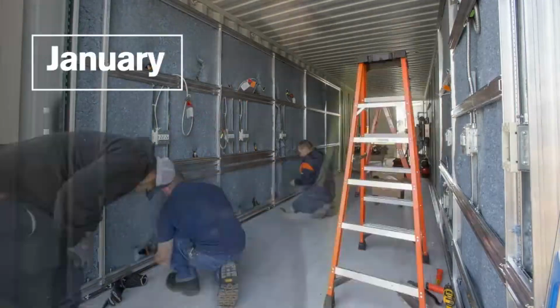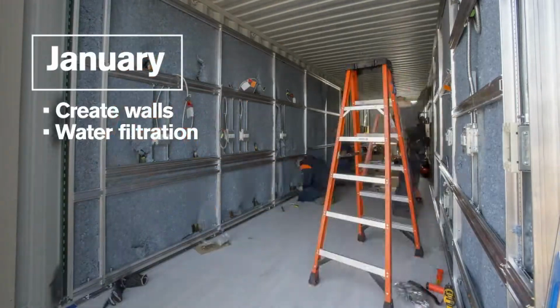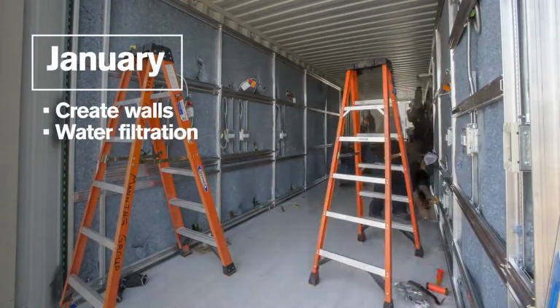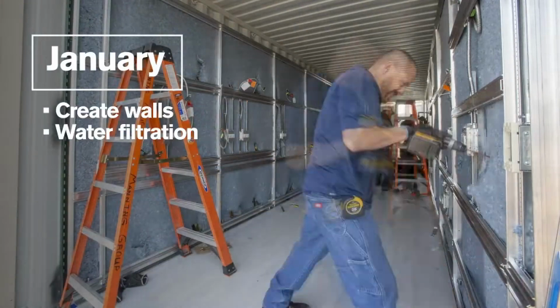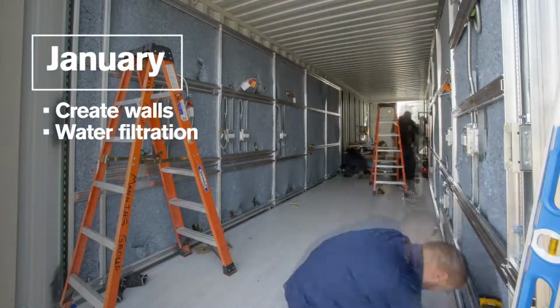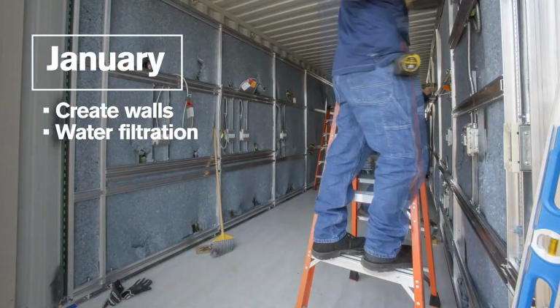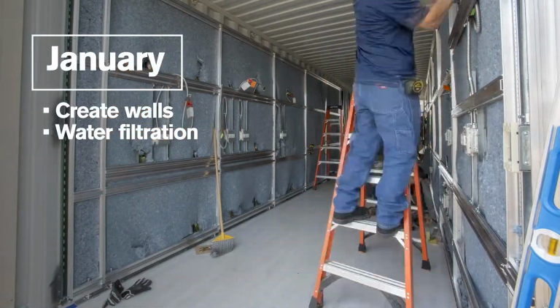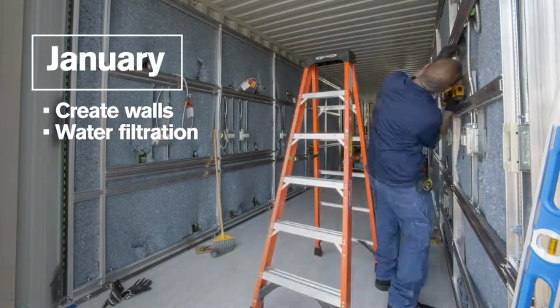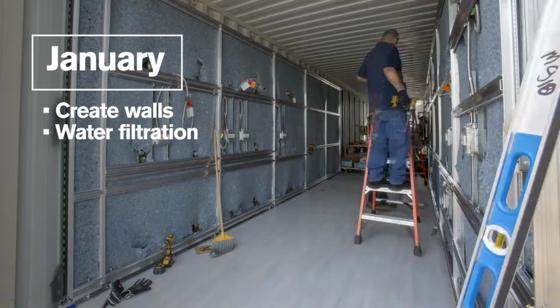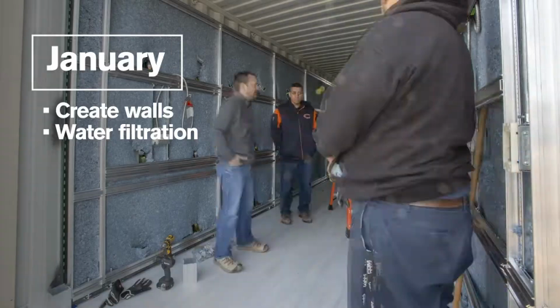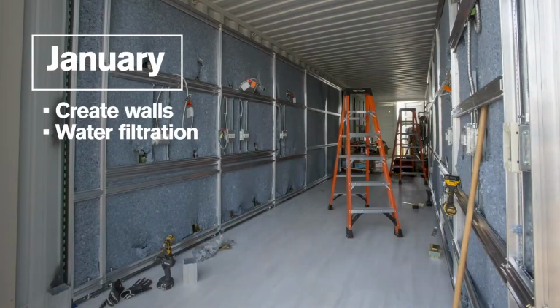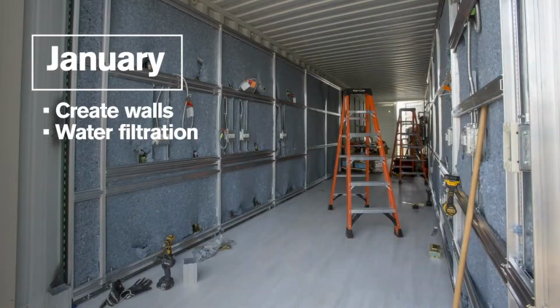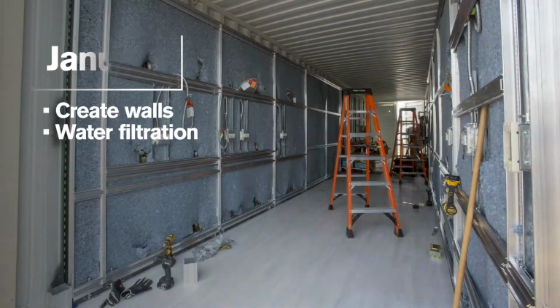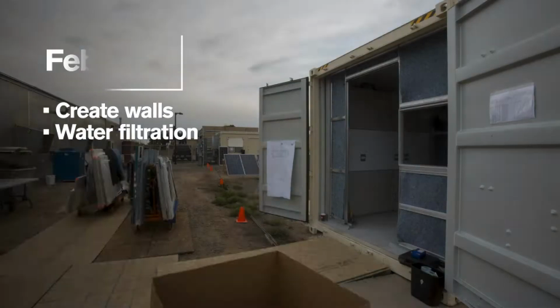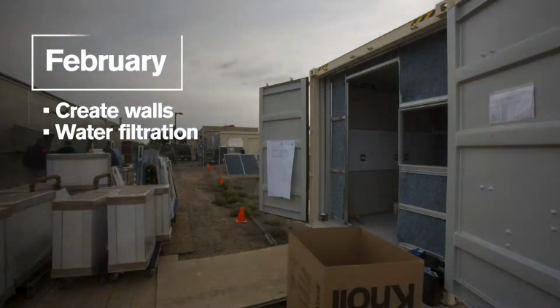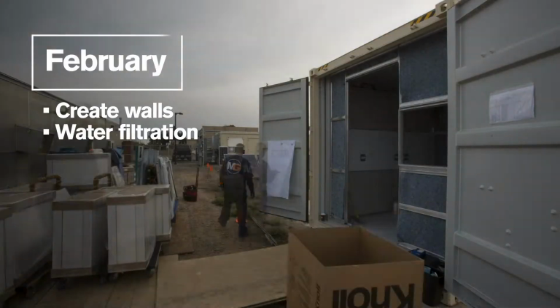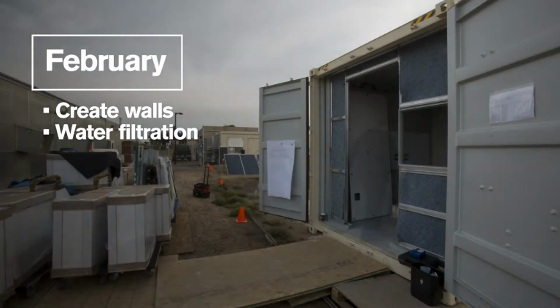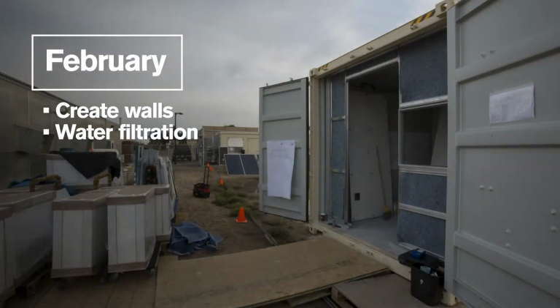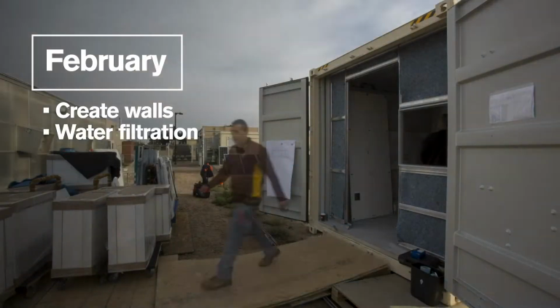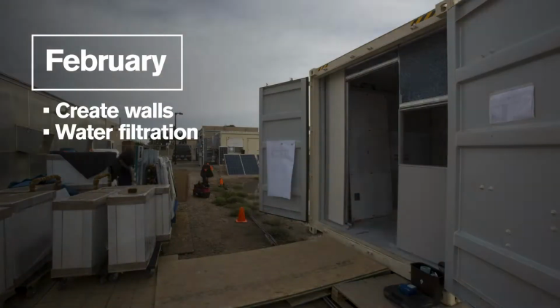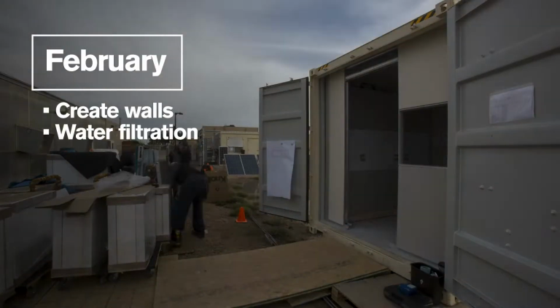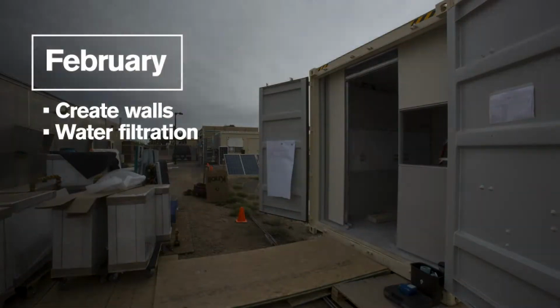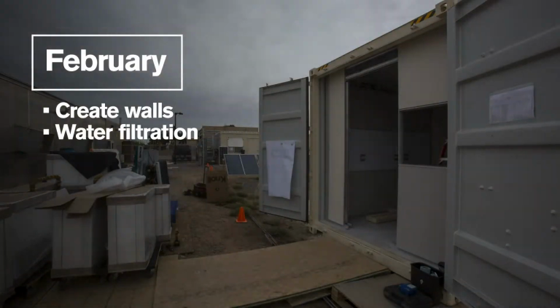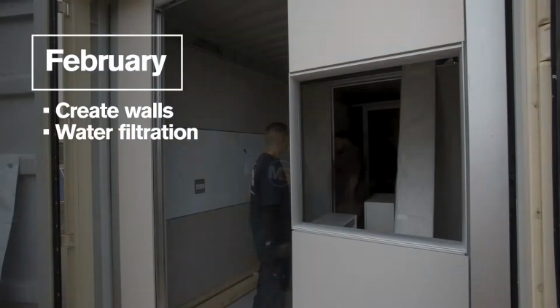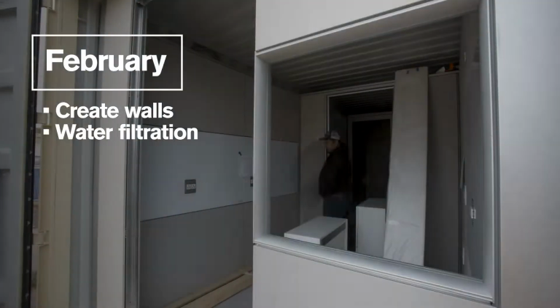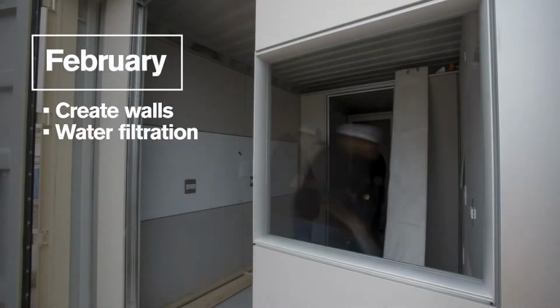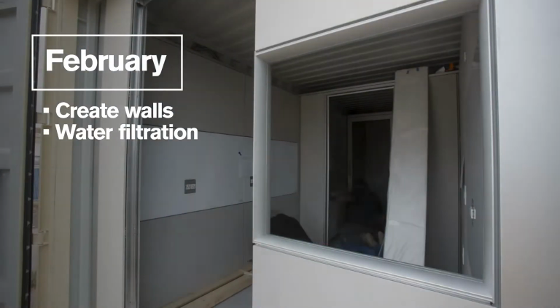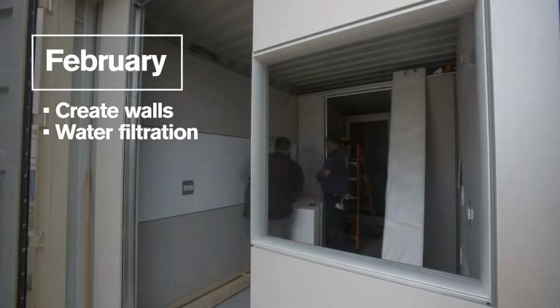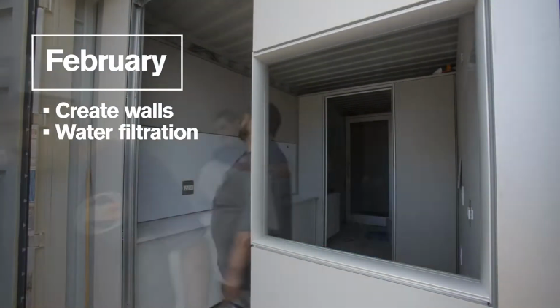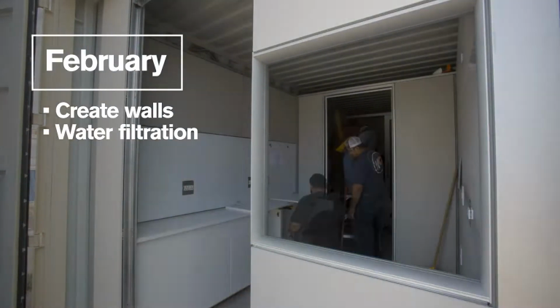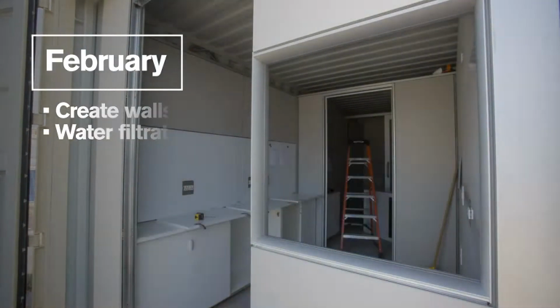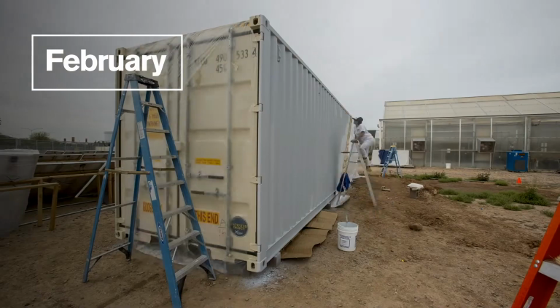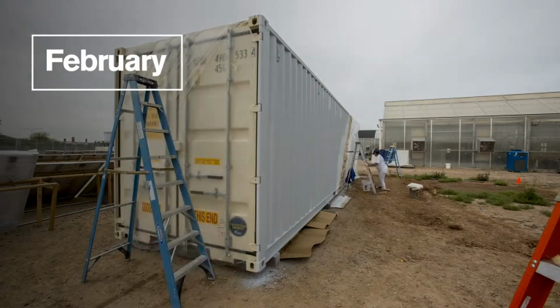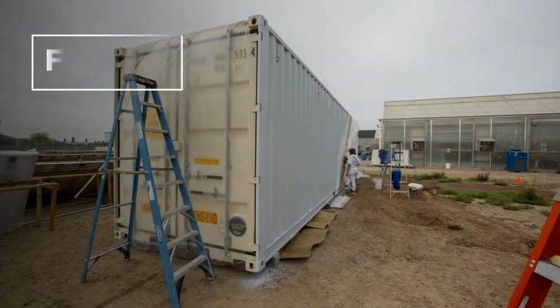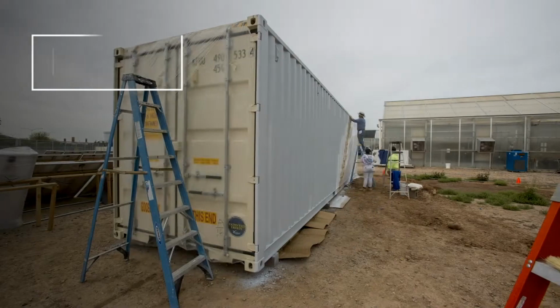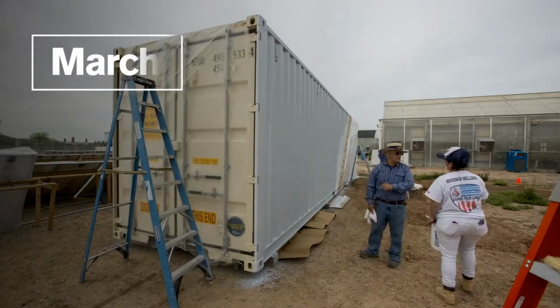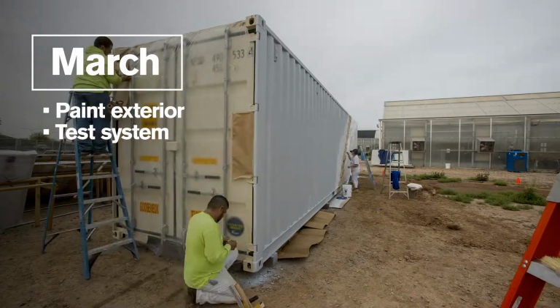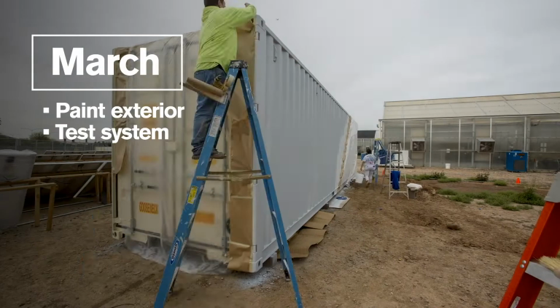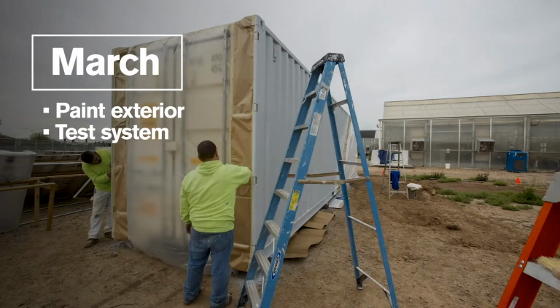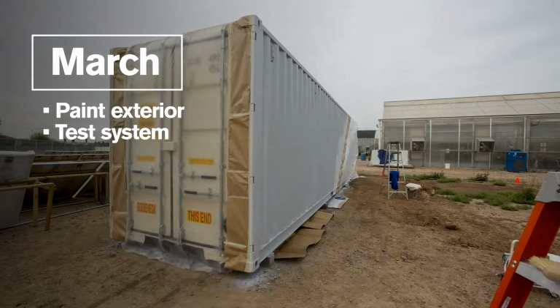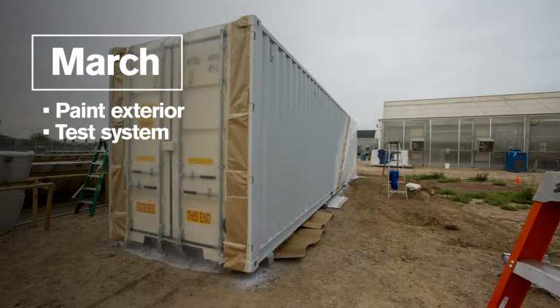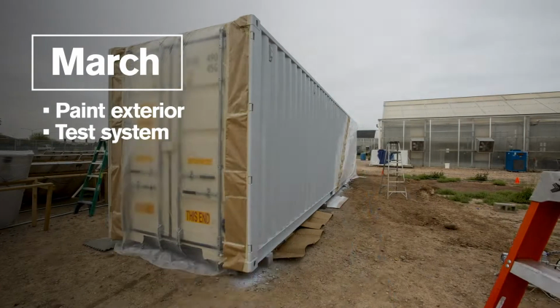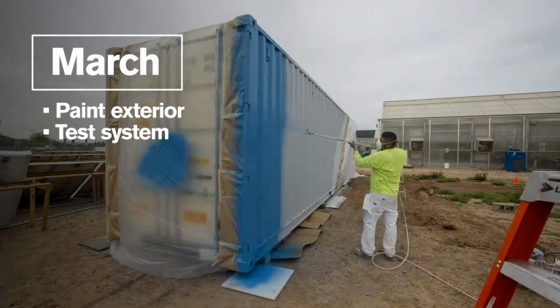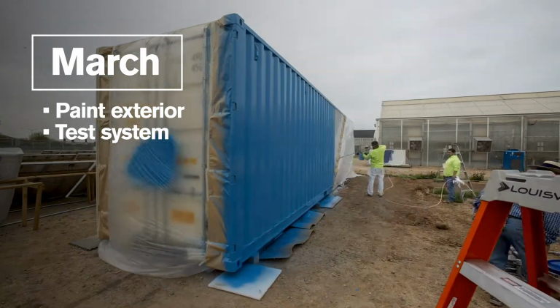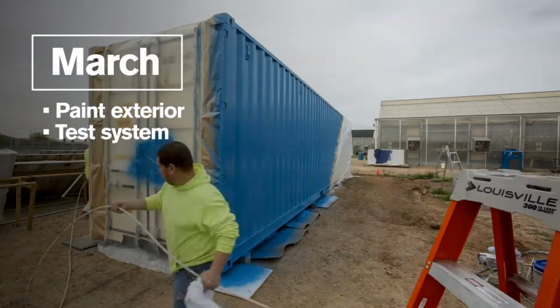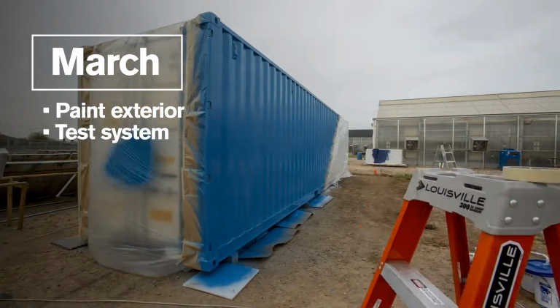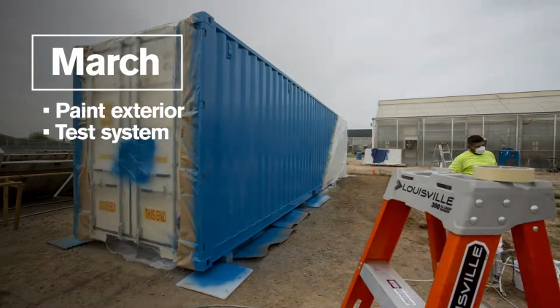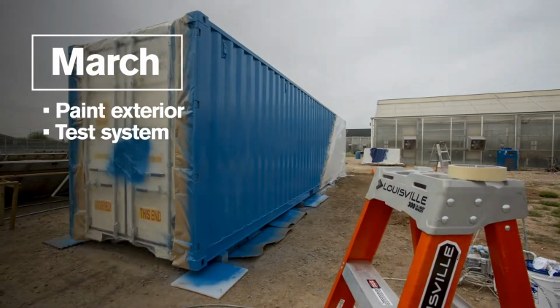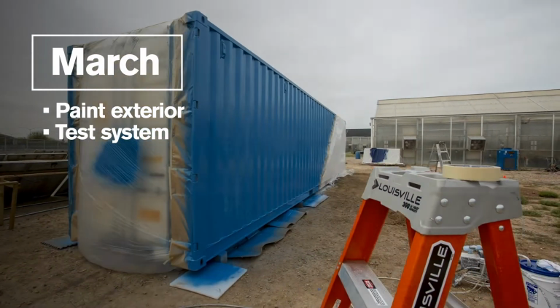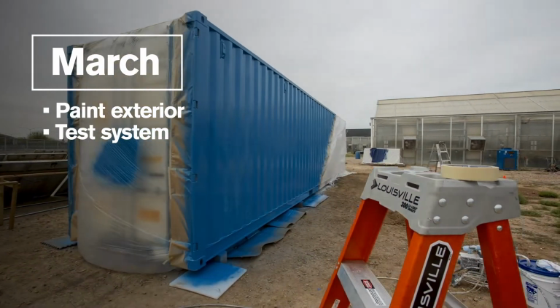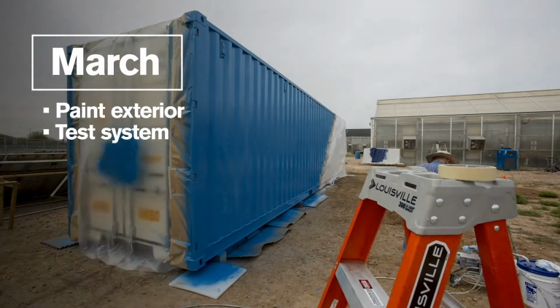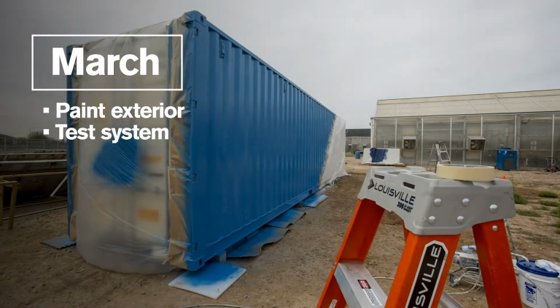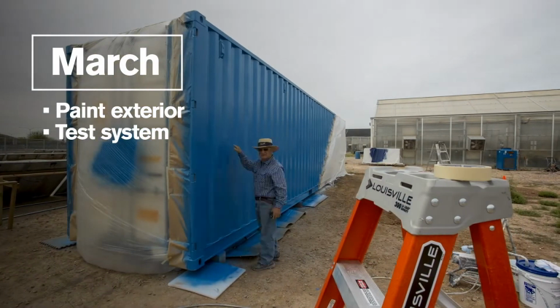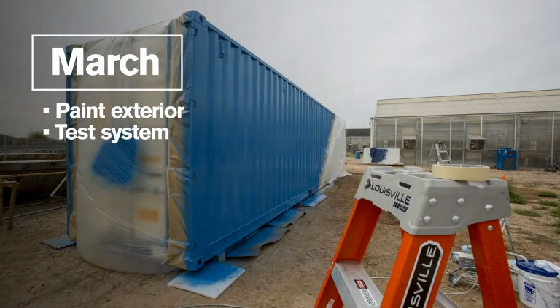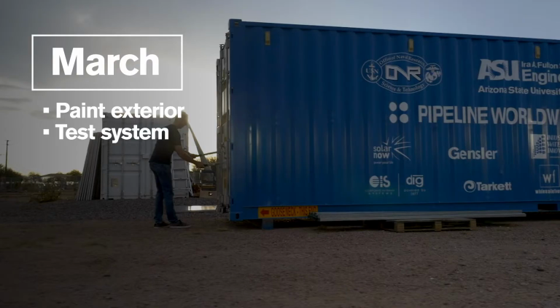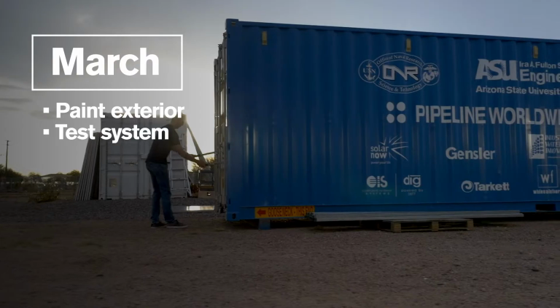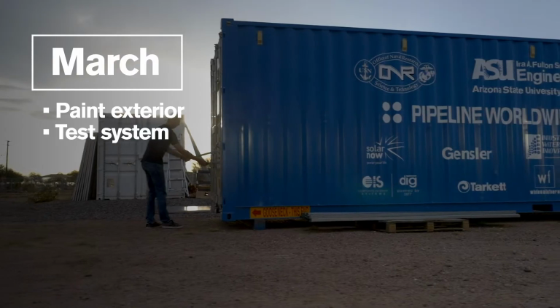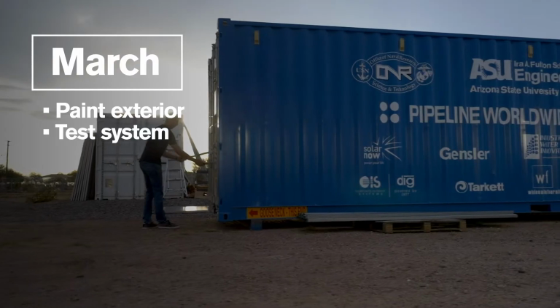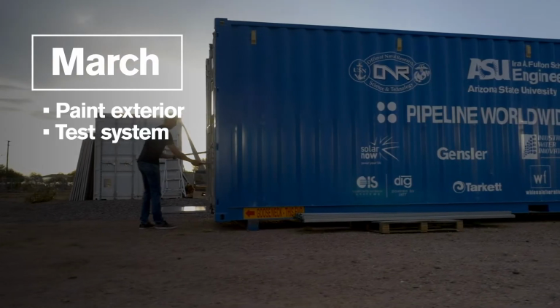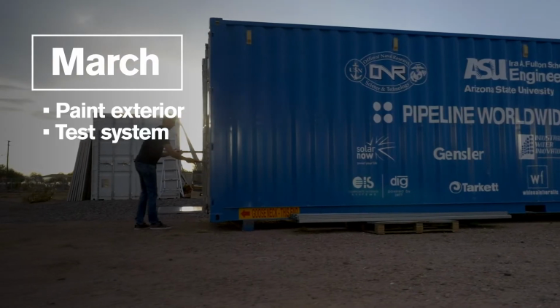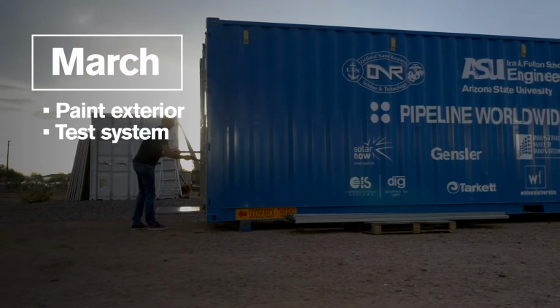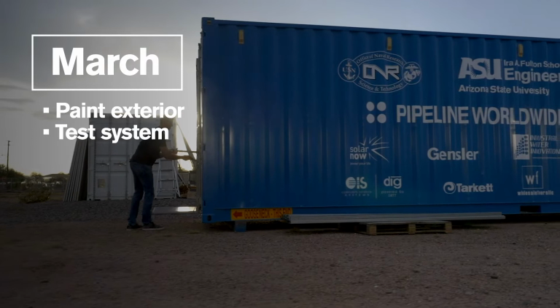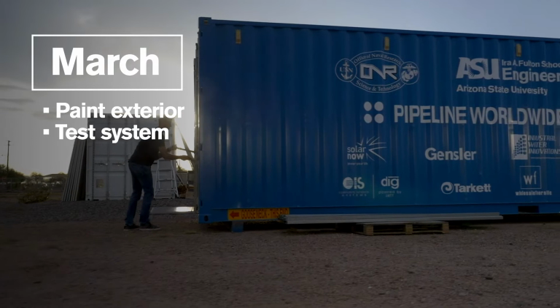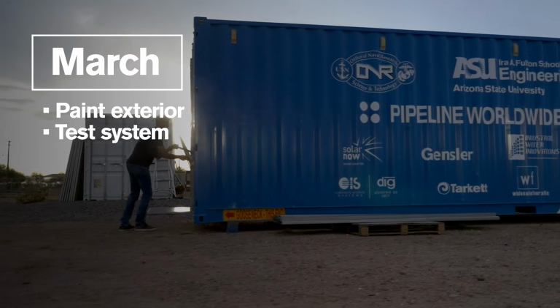We're building the first prototype here in Phoenix, Arizona, and we're going to be deploying this to the ILO II refugee camp in northern Uganda.